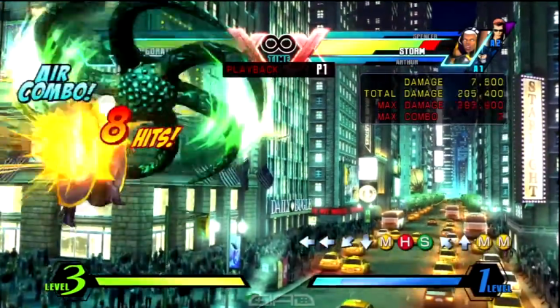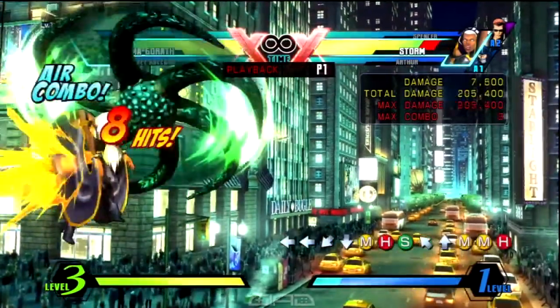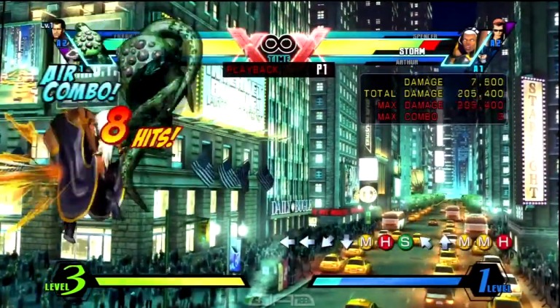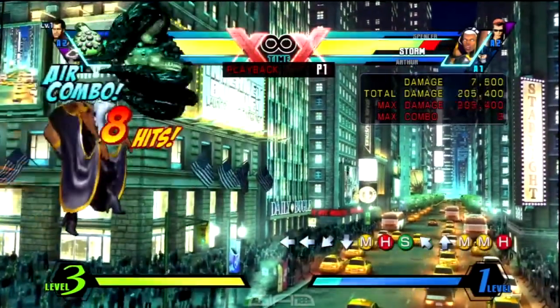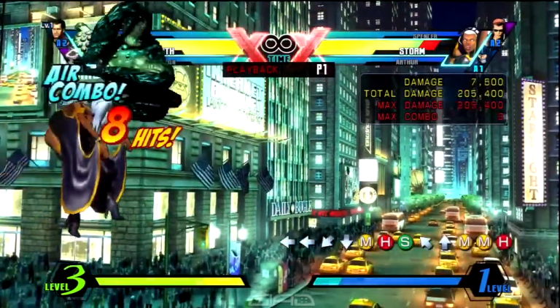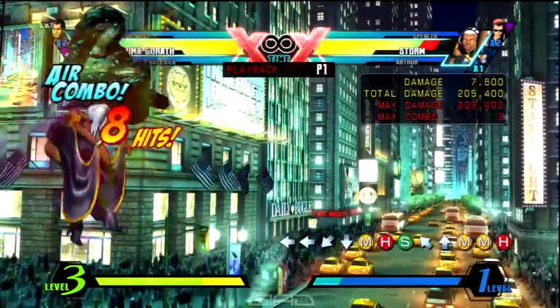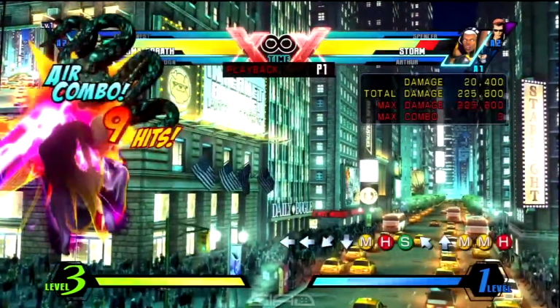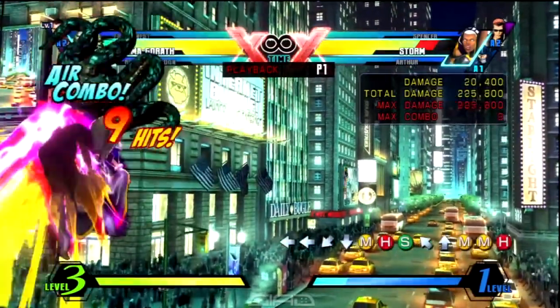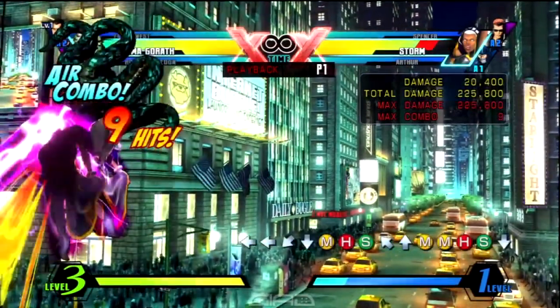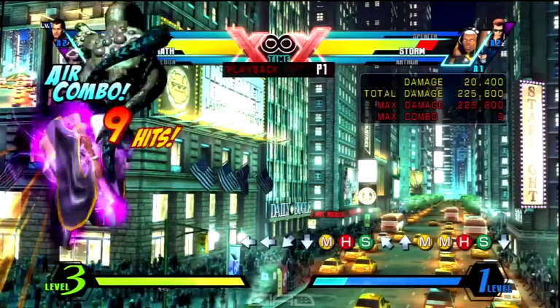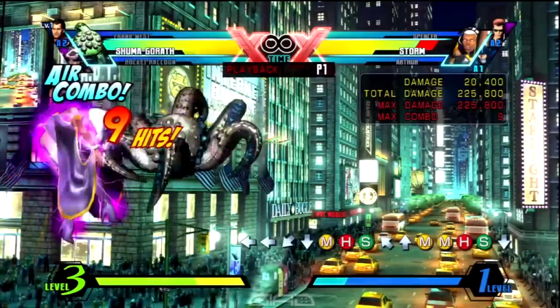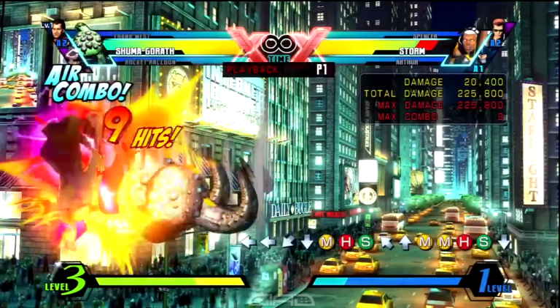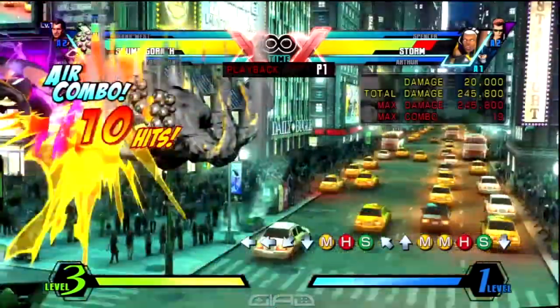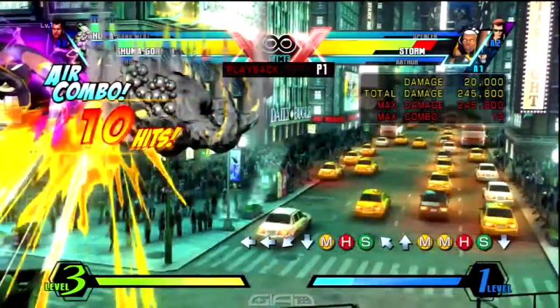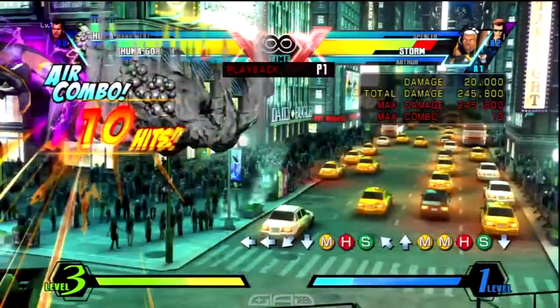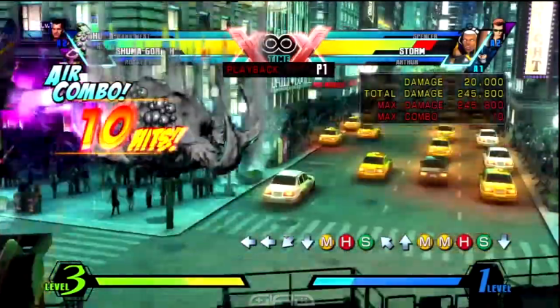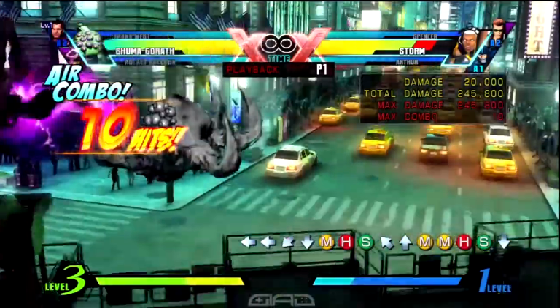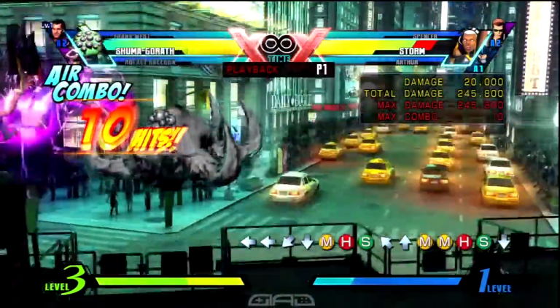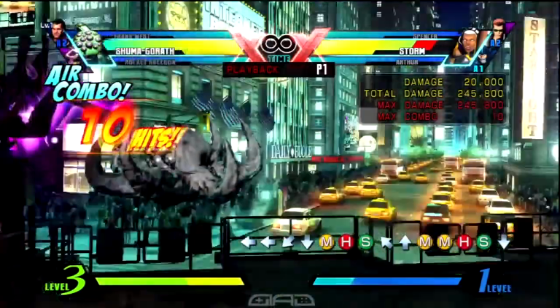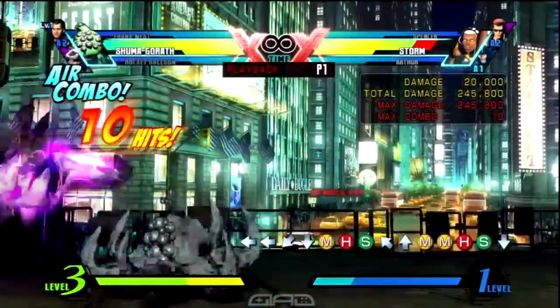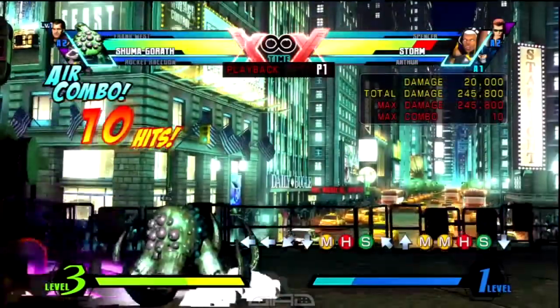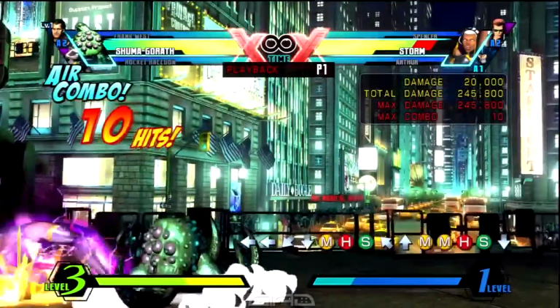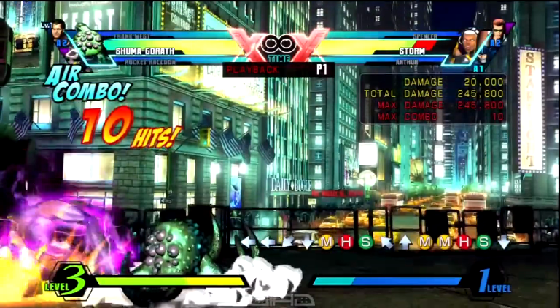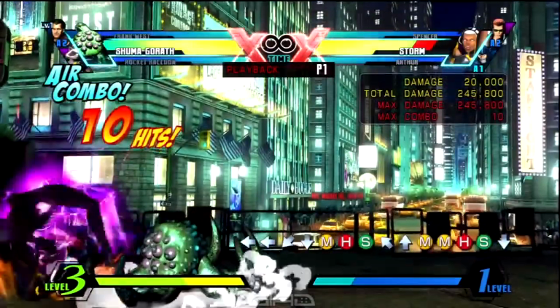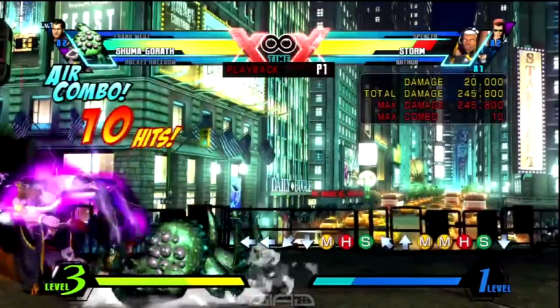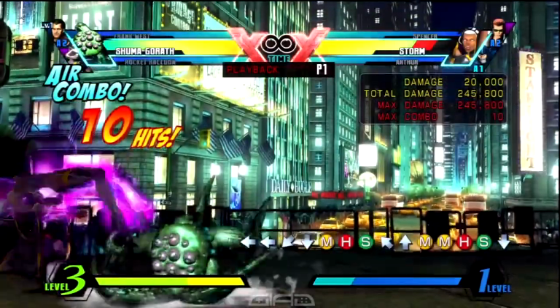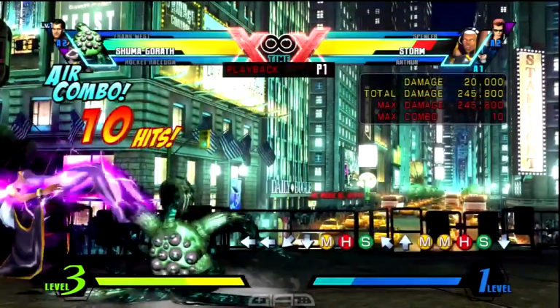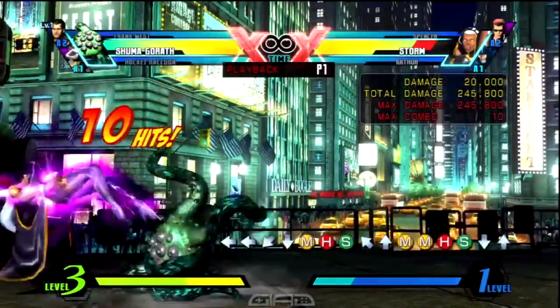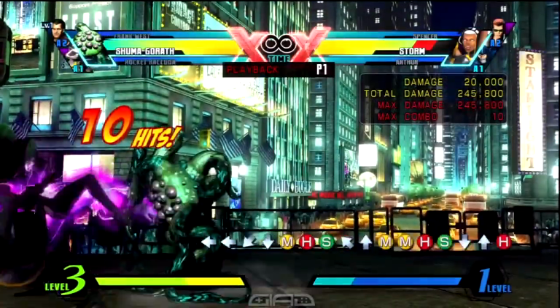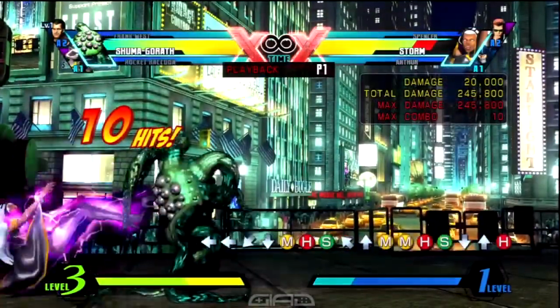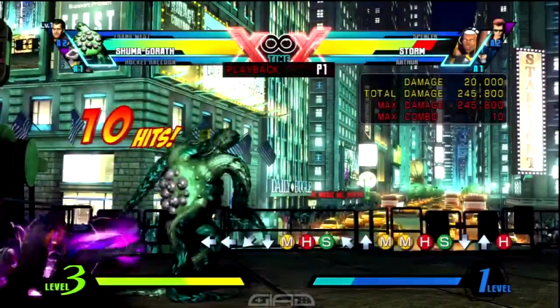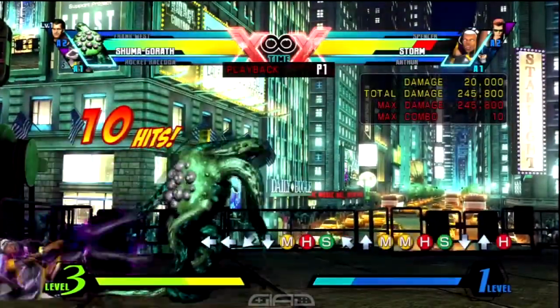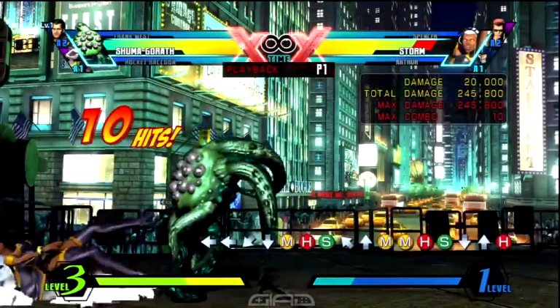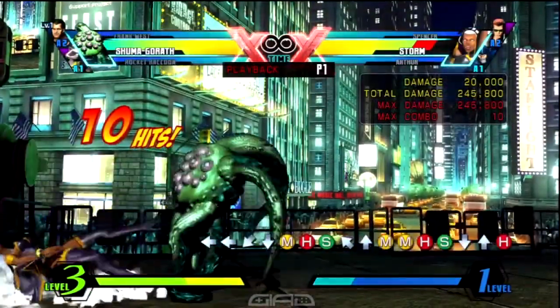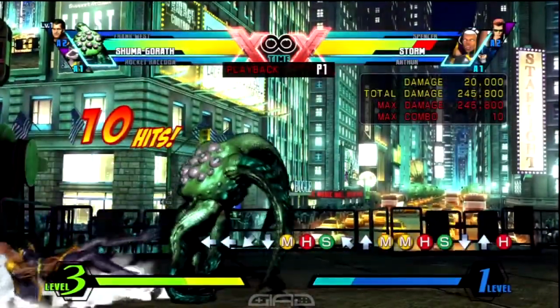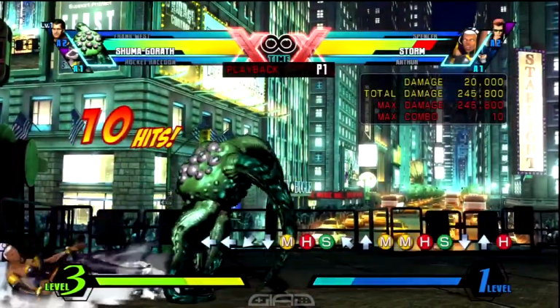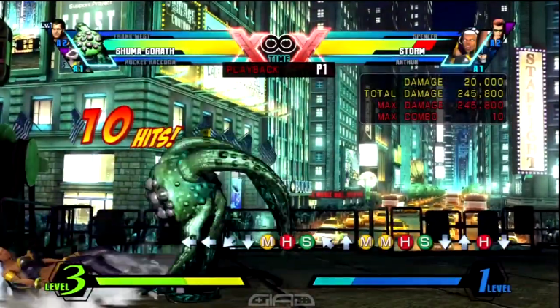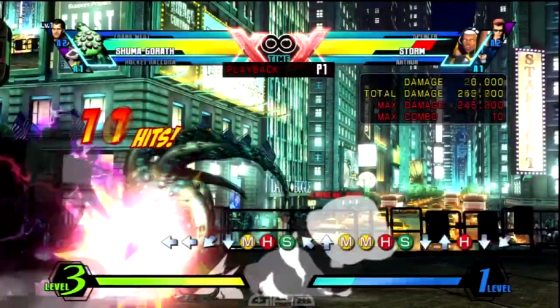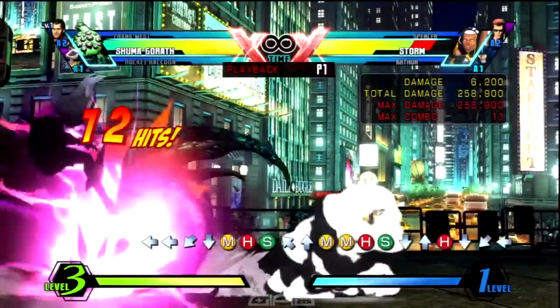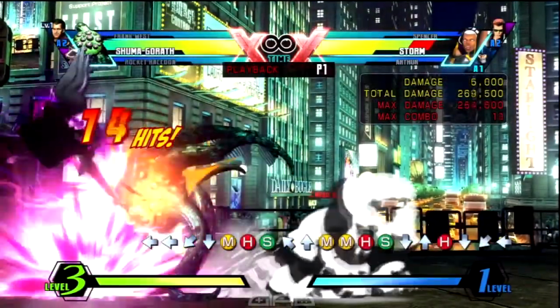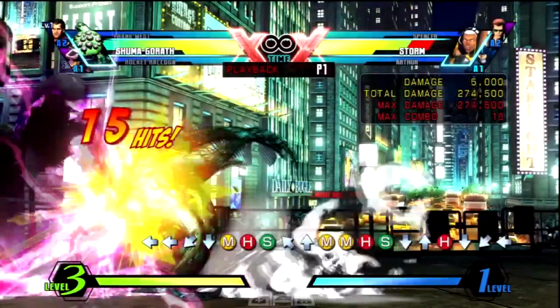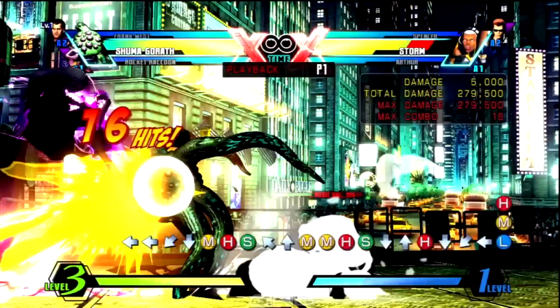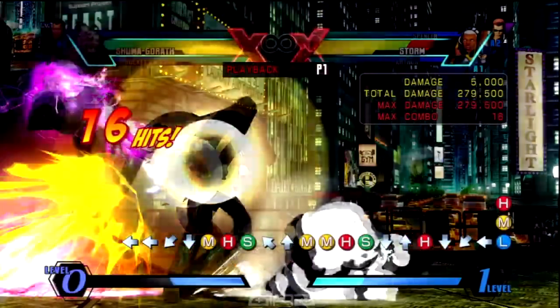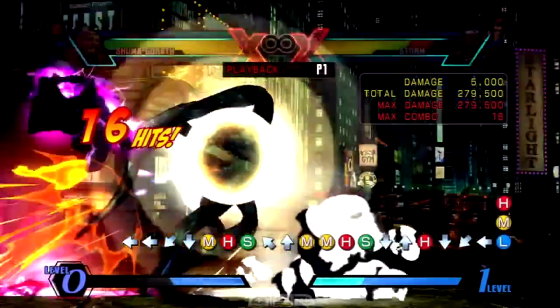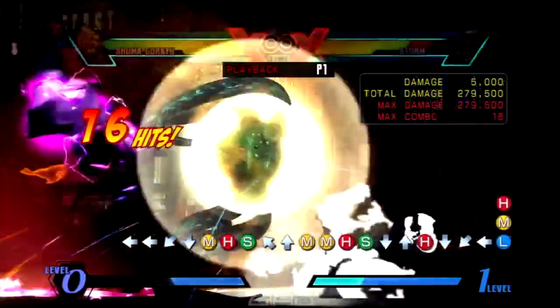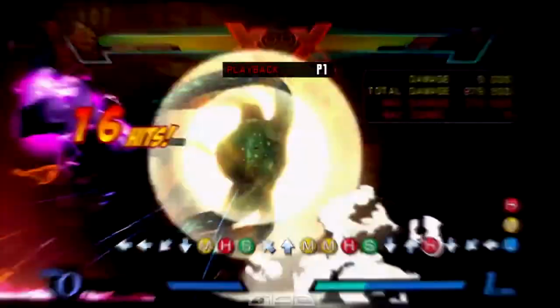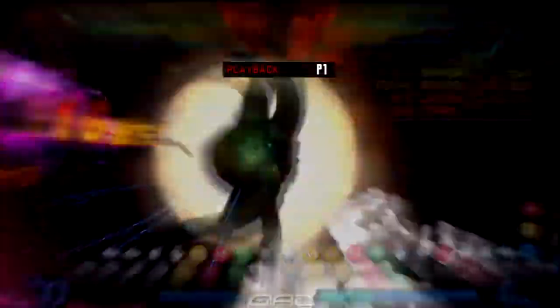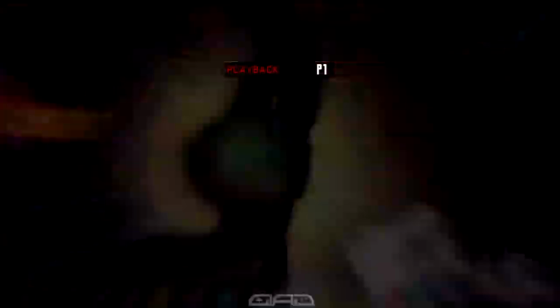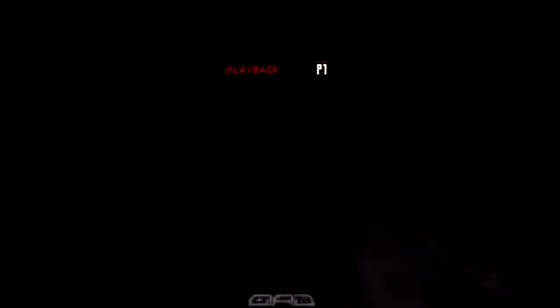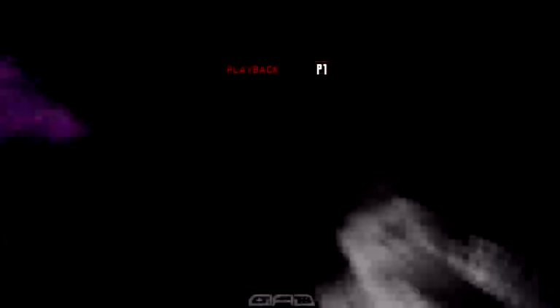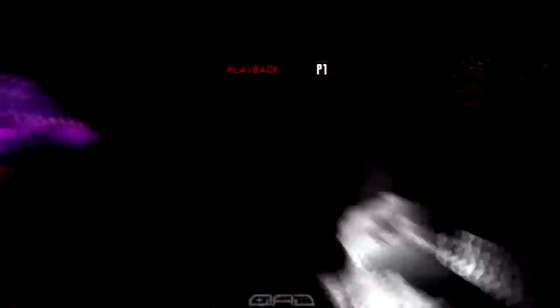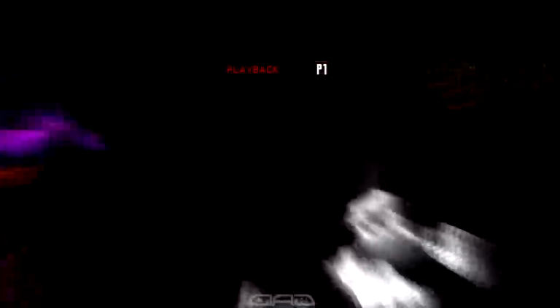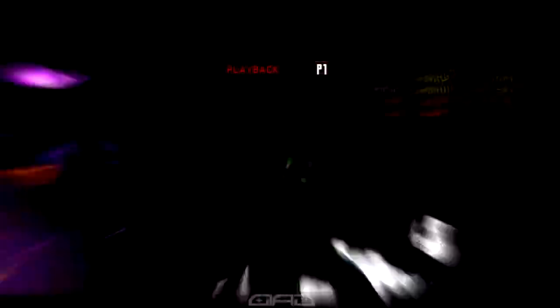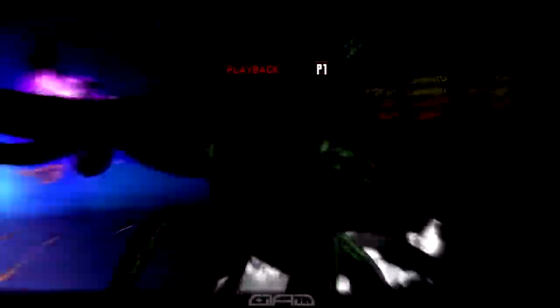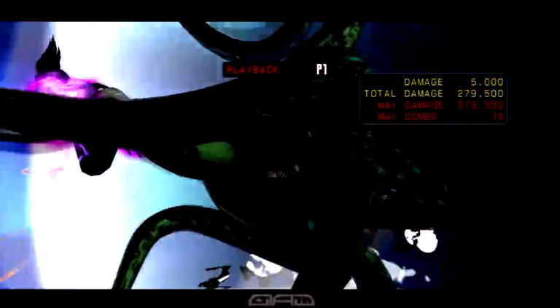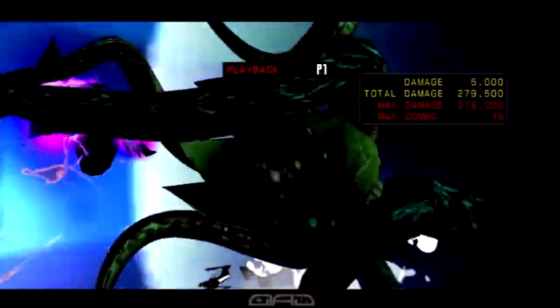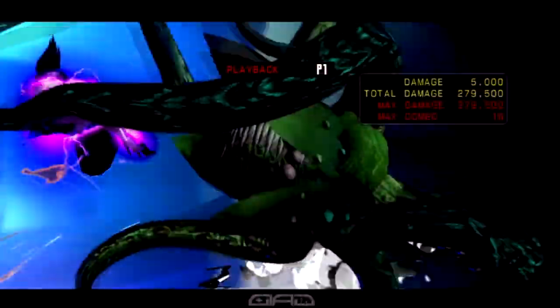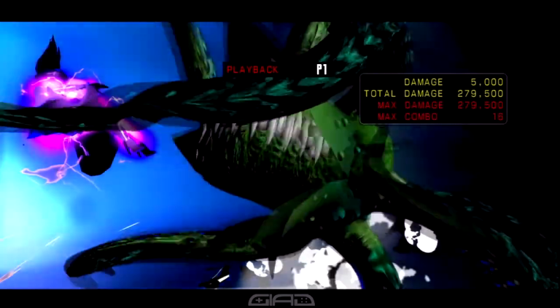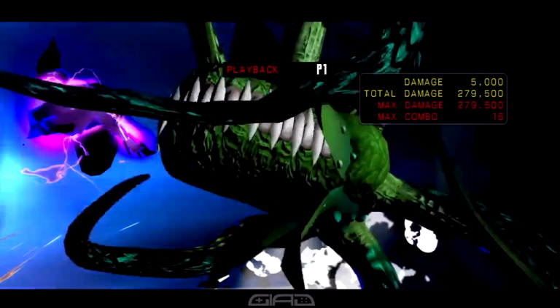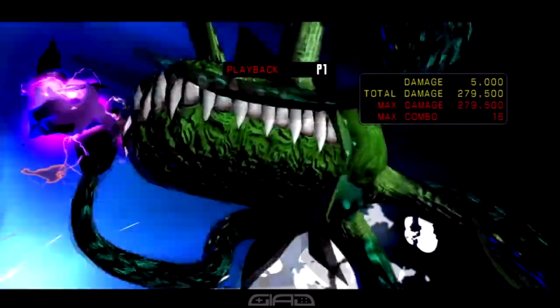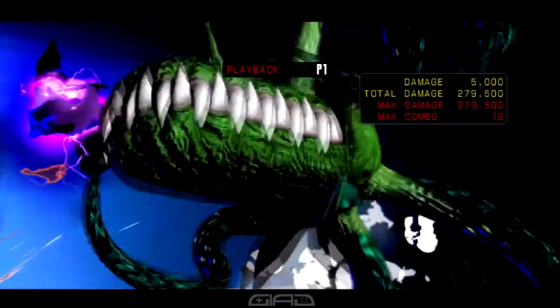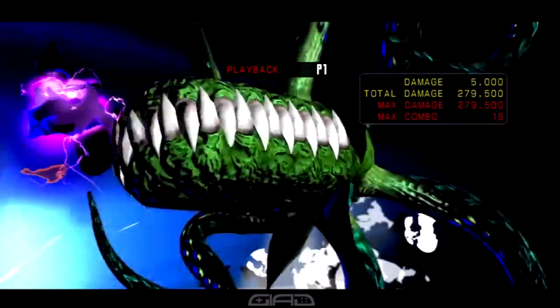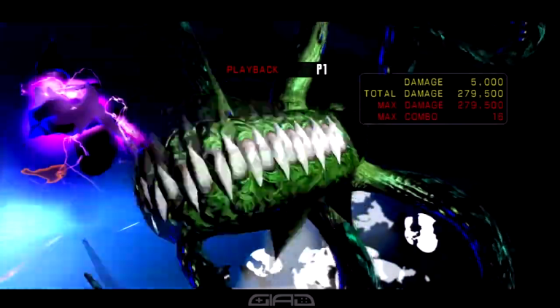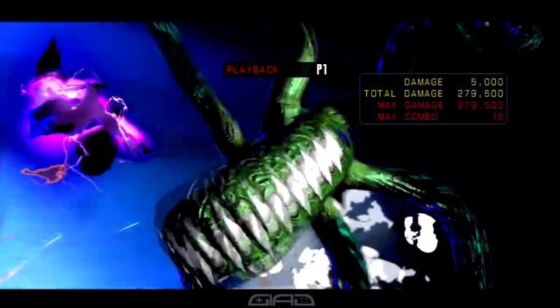And when you land, you can release charge into up heavy for Mystic Ray. Then you want to do standing Kurosoka 4 2 attack for Chaos Dimension.